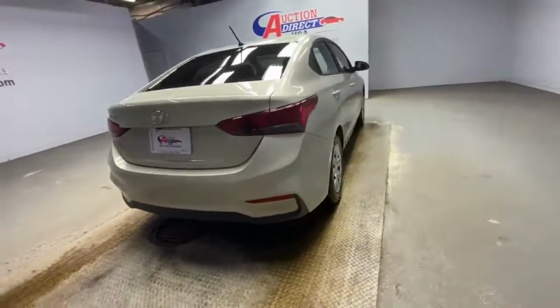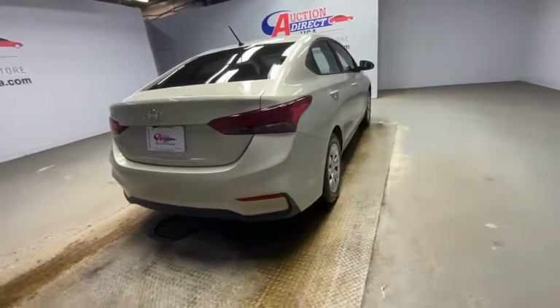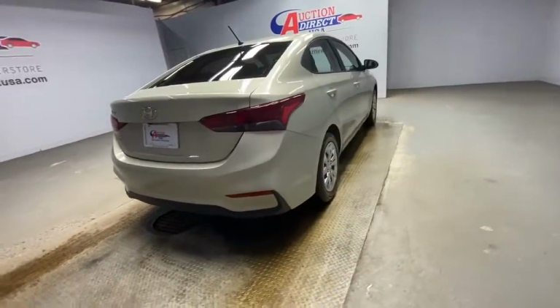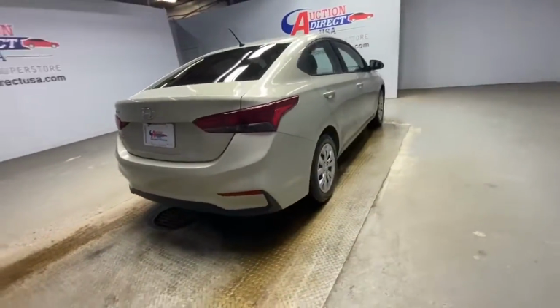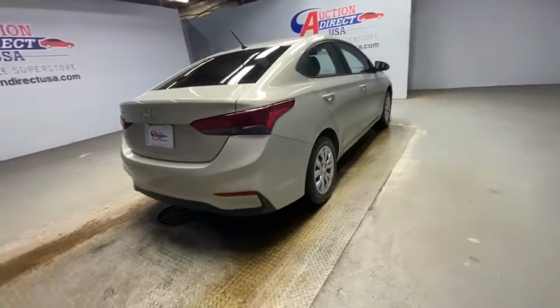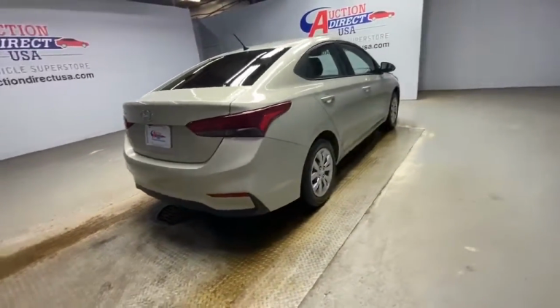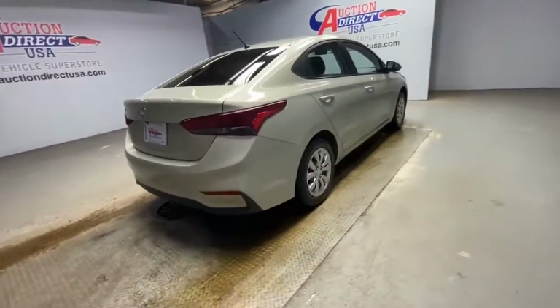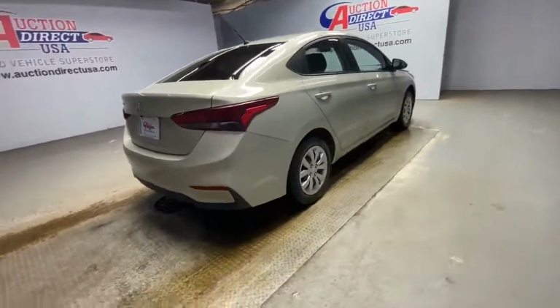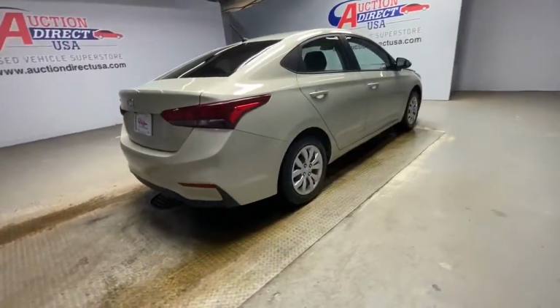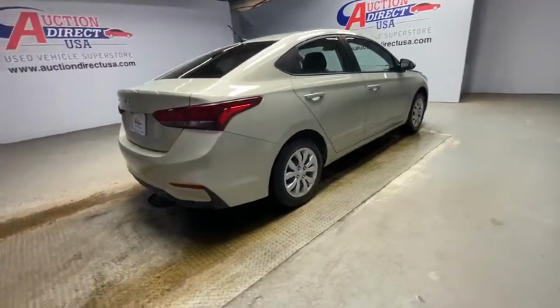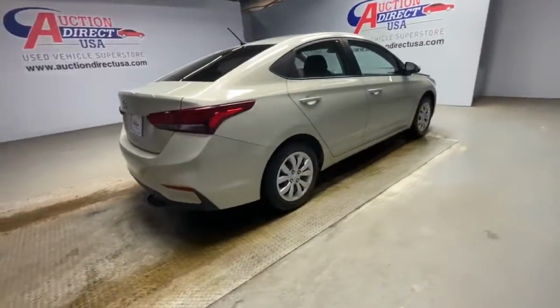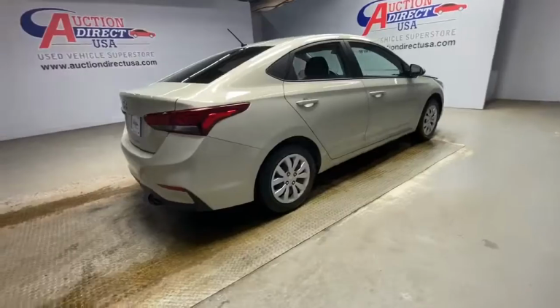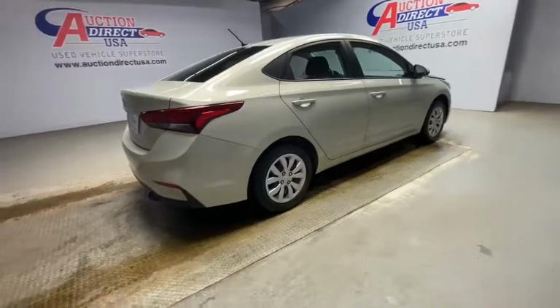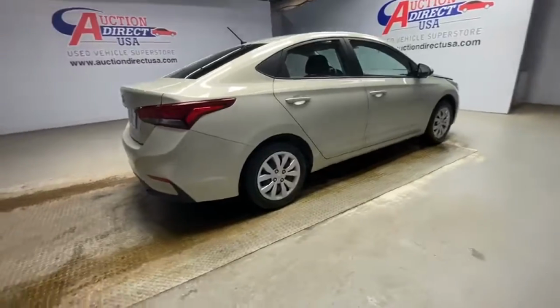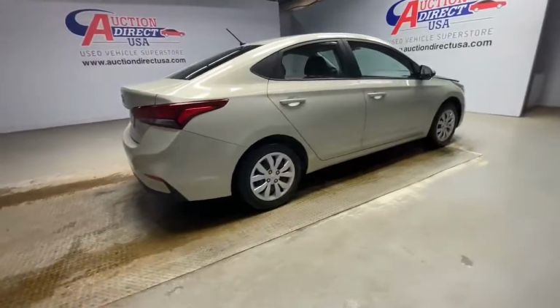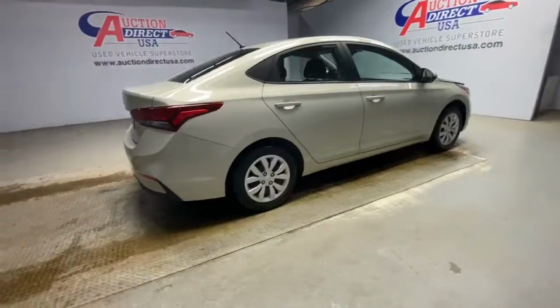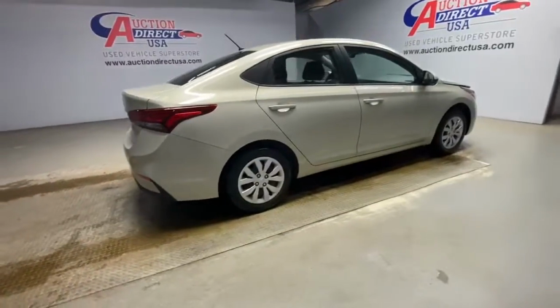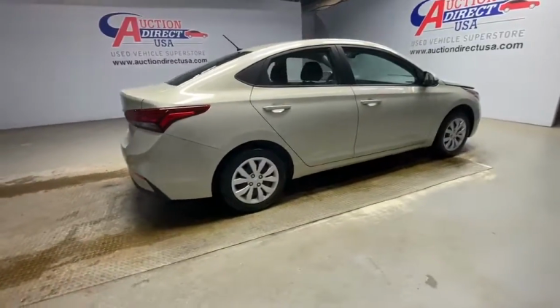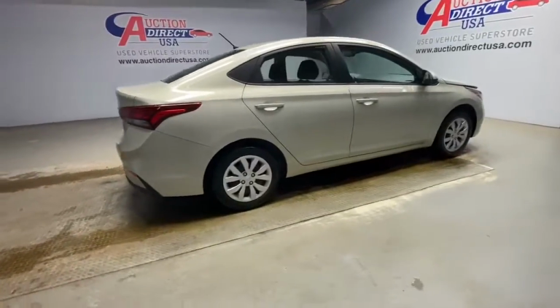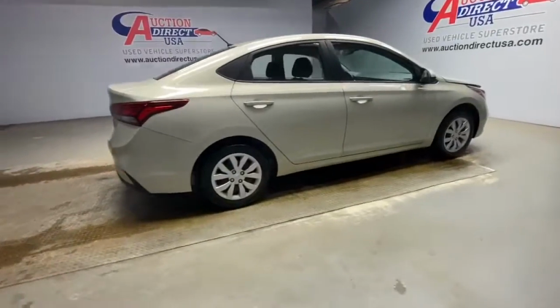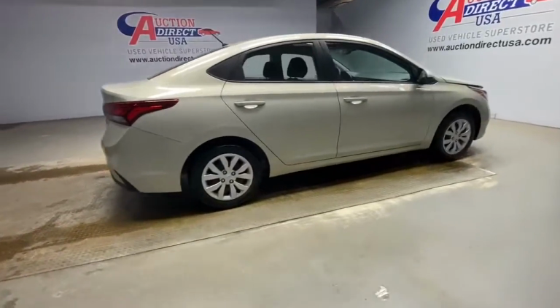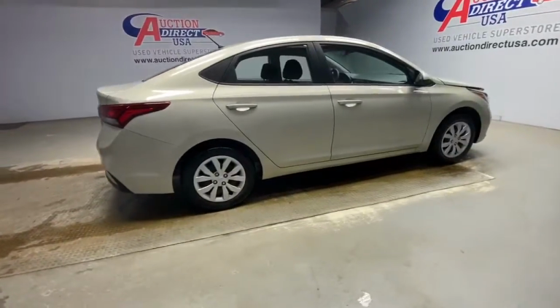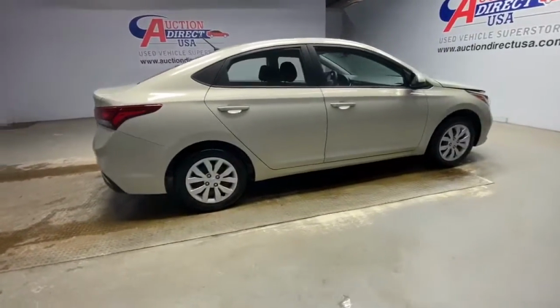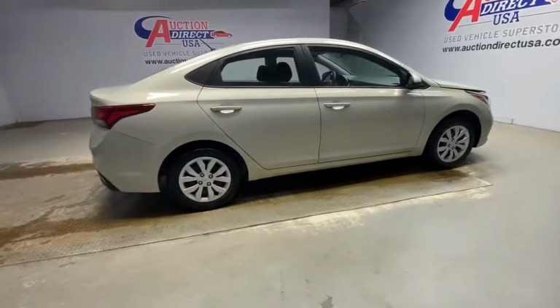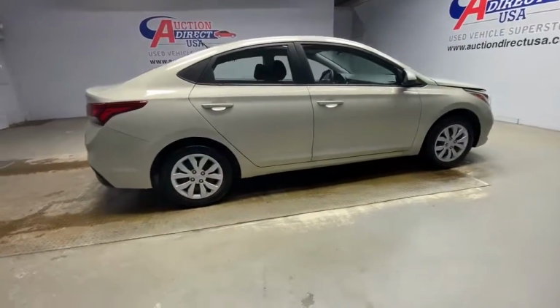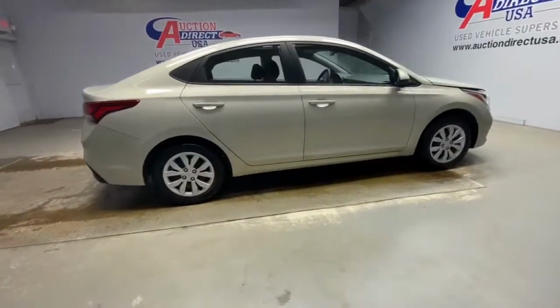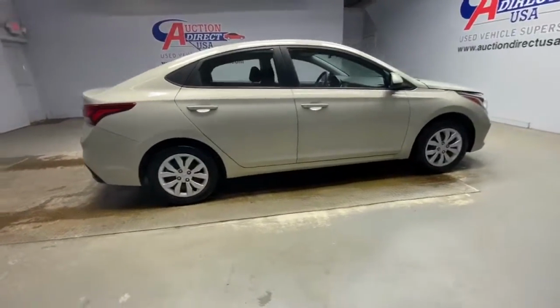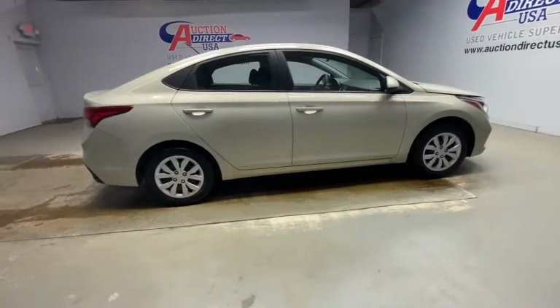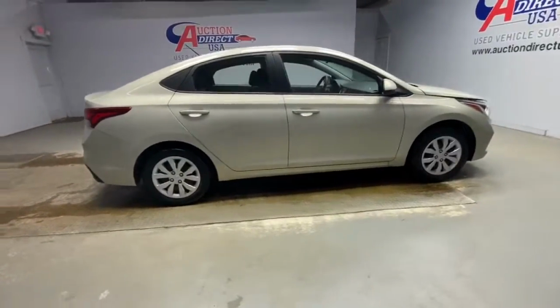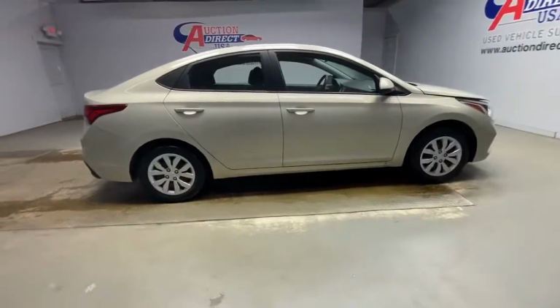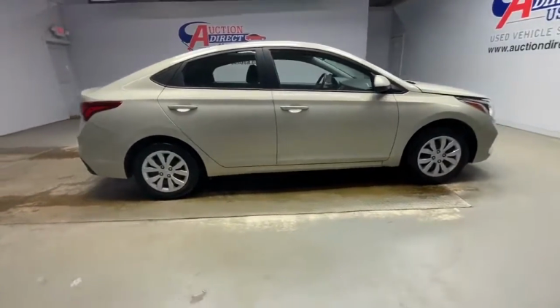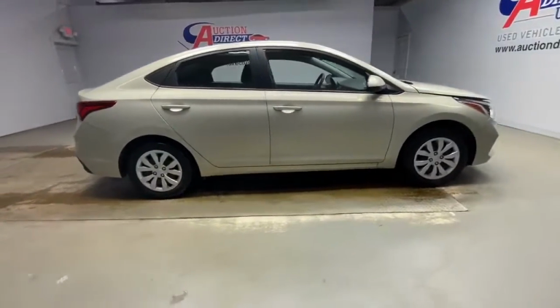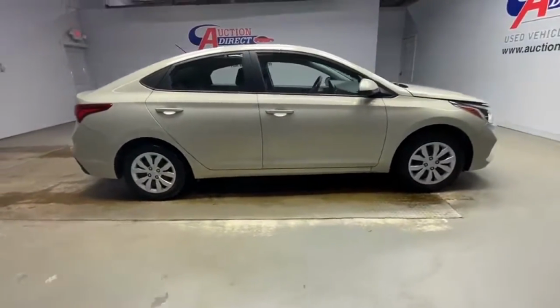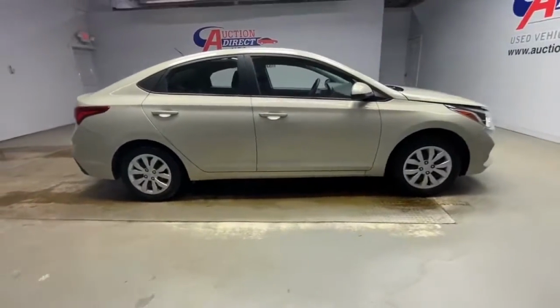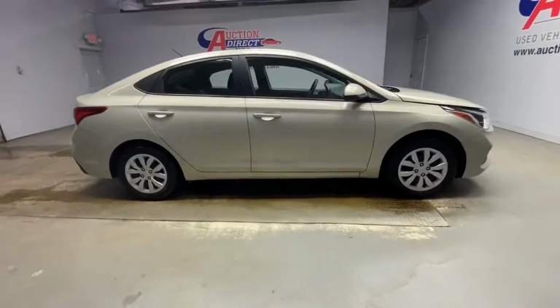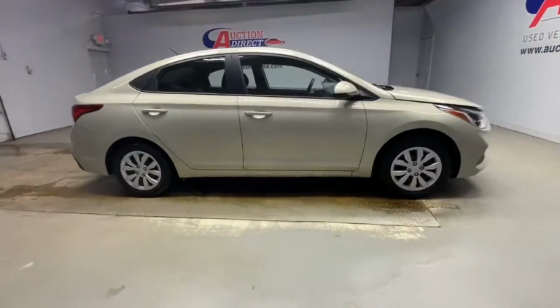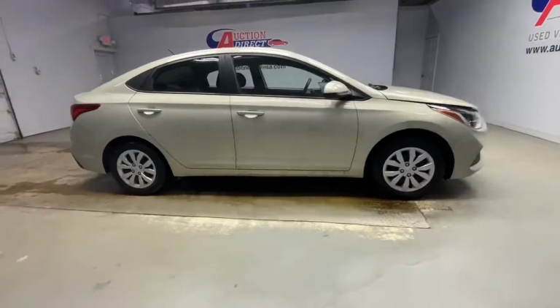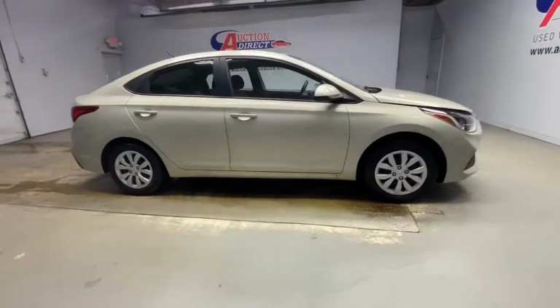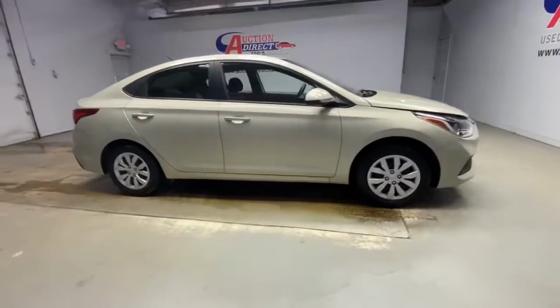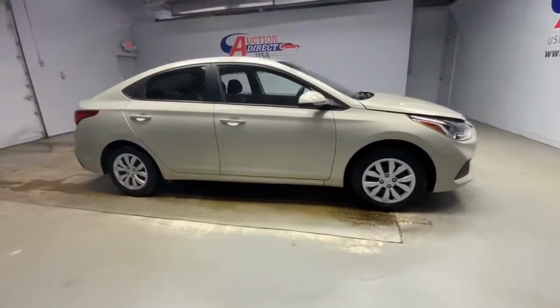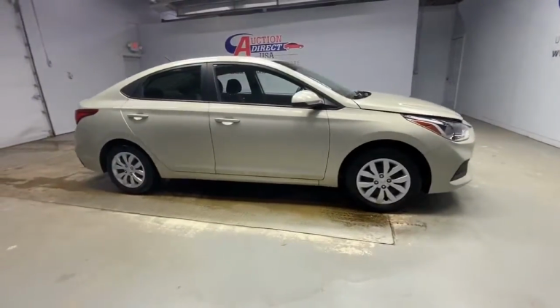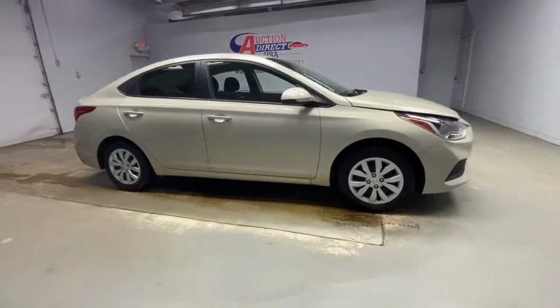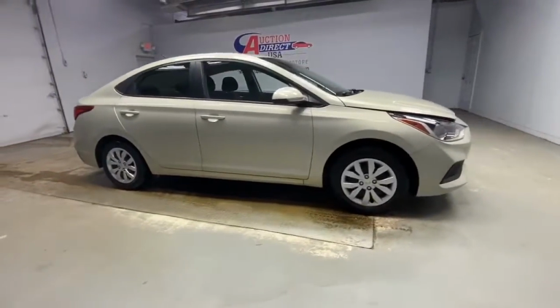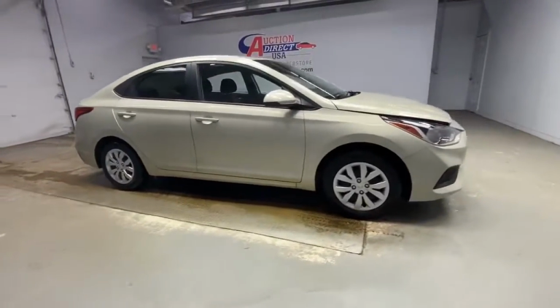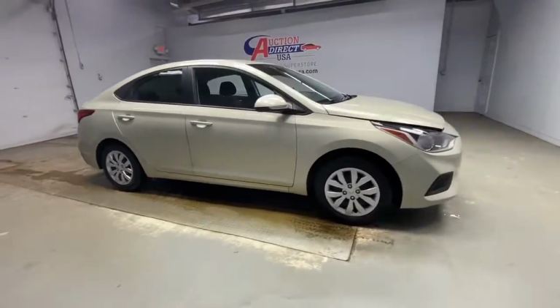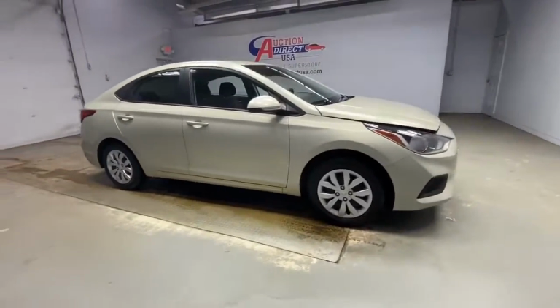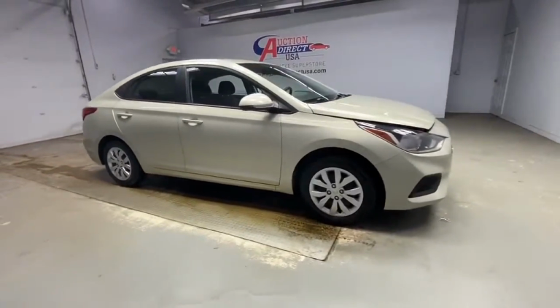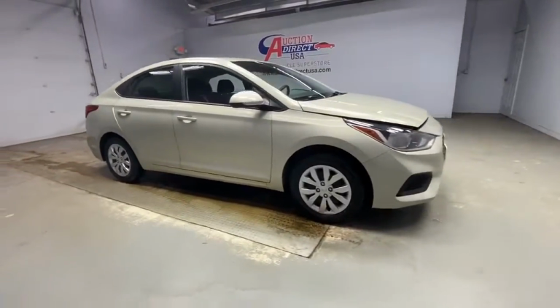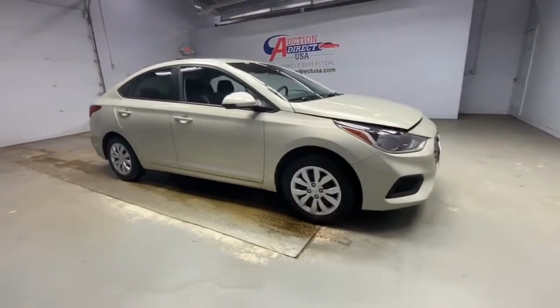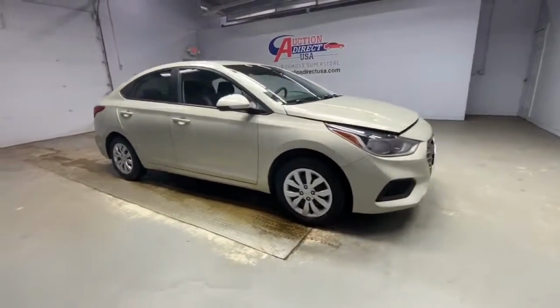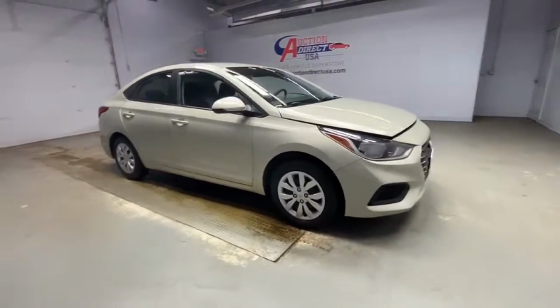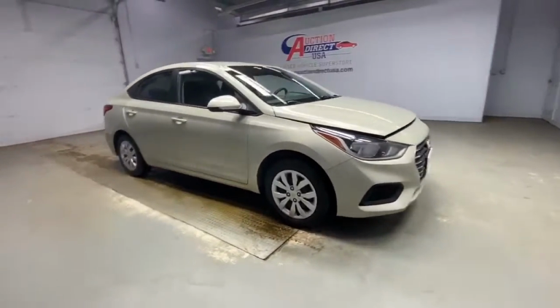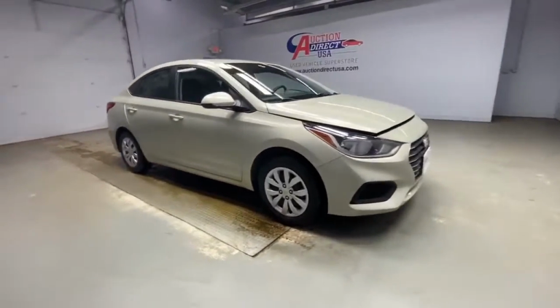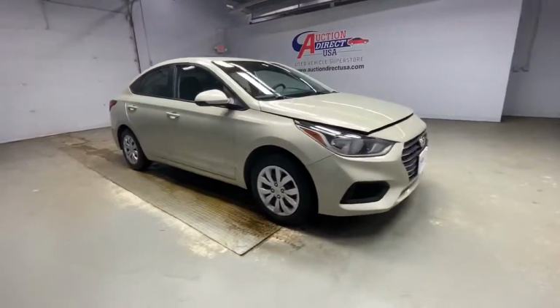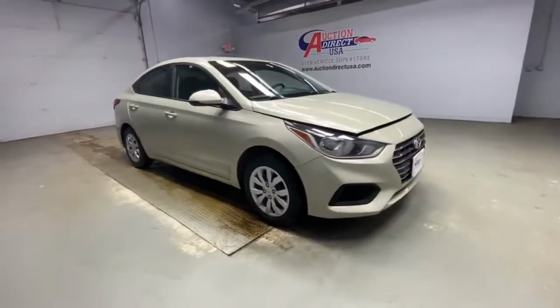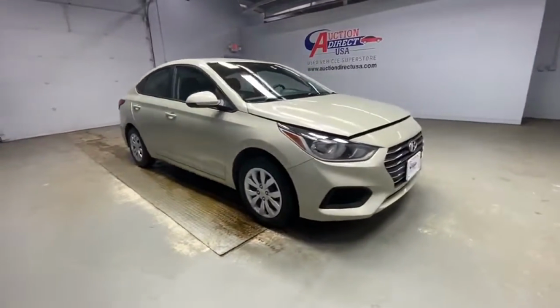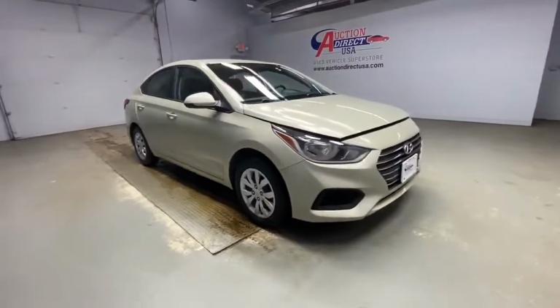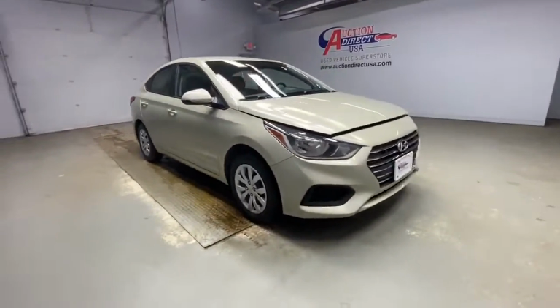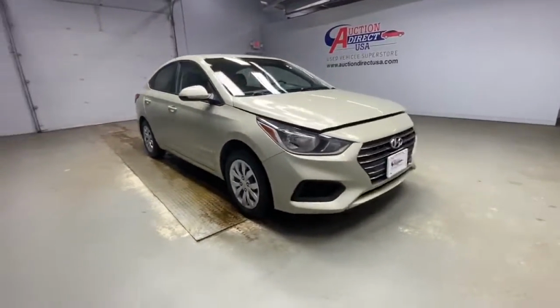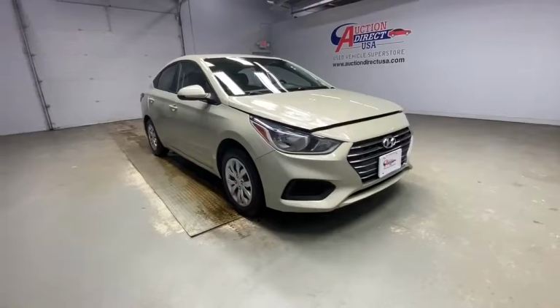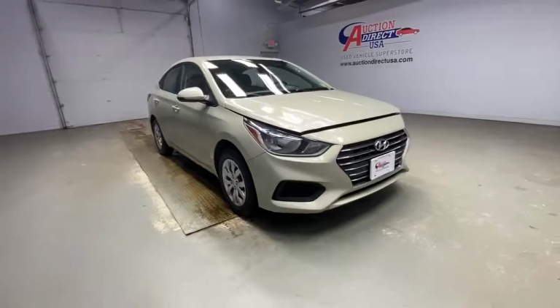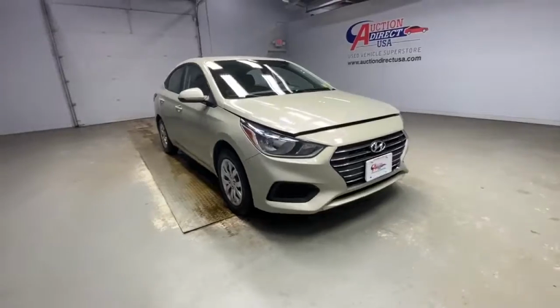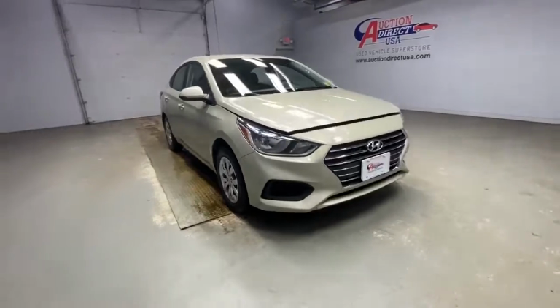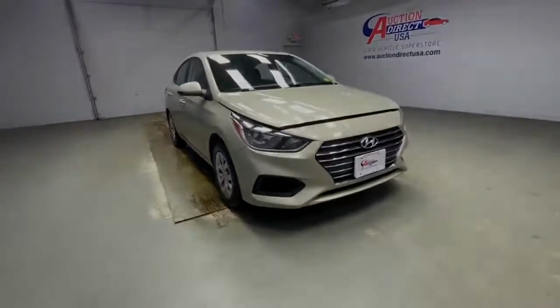Well-built, well-equipped, yet well within your budget. That's the Accent. See for yourself when you take it out for a test drive.